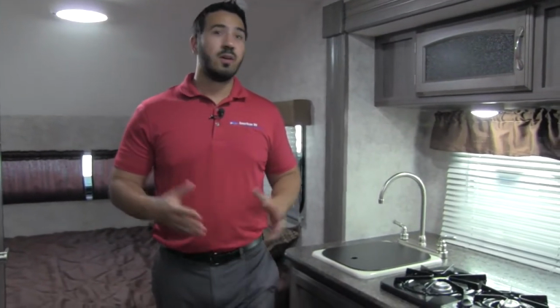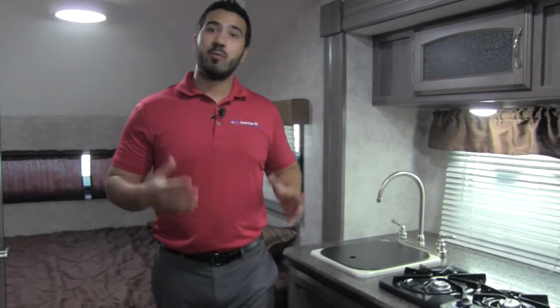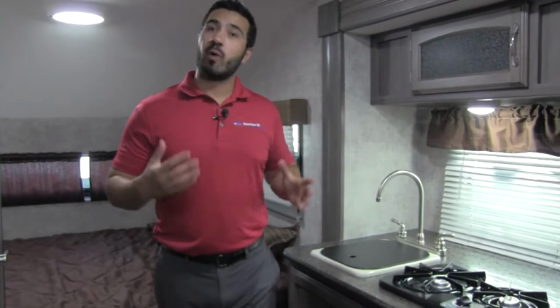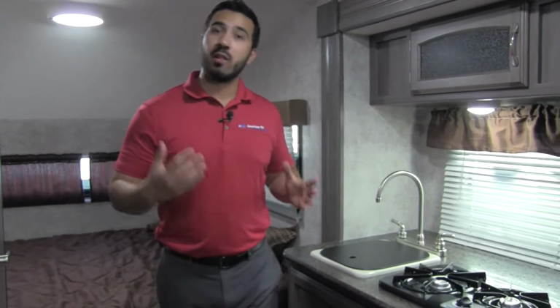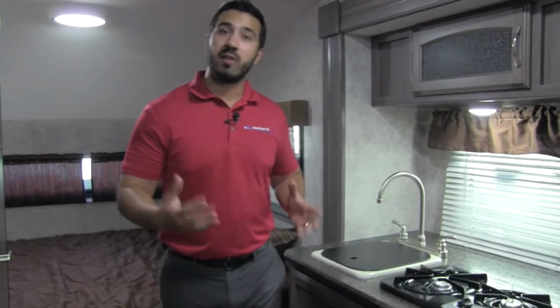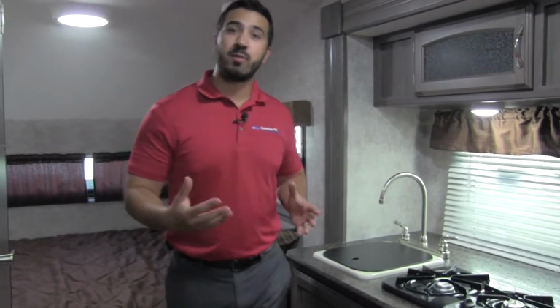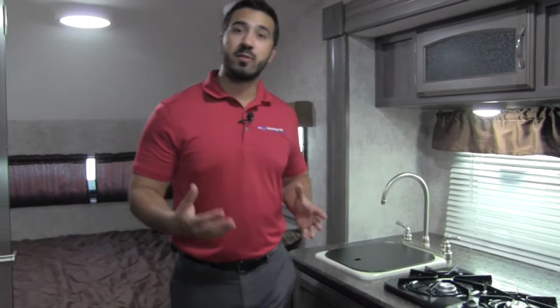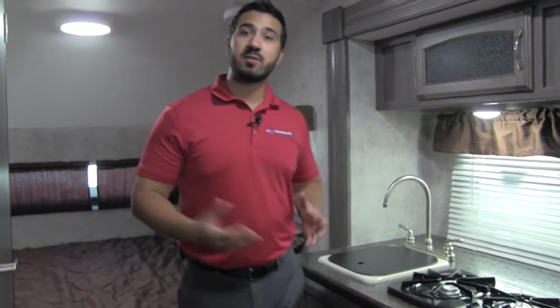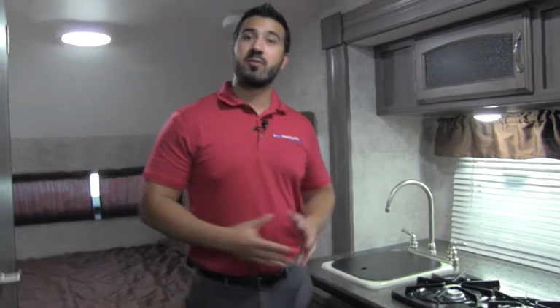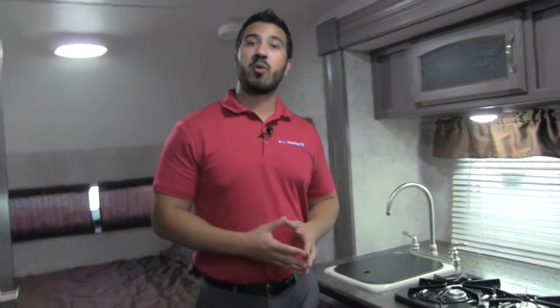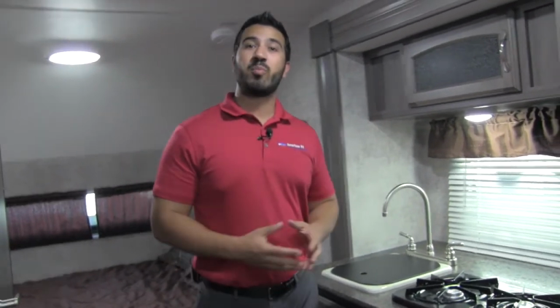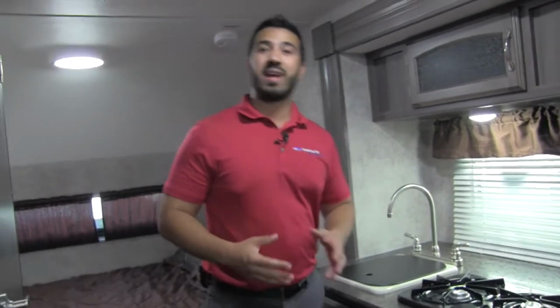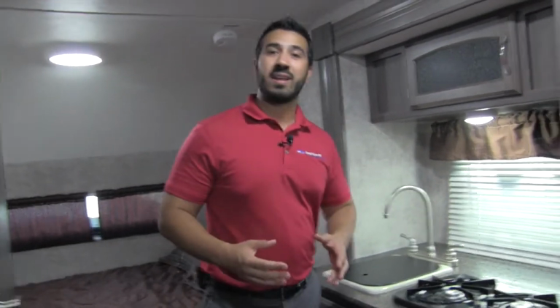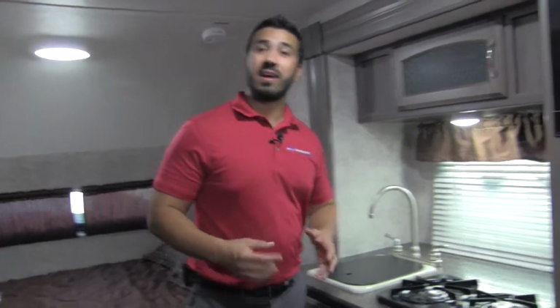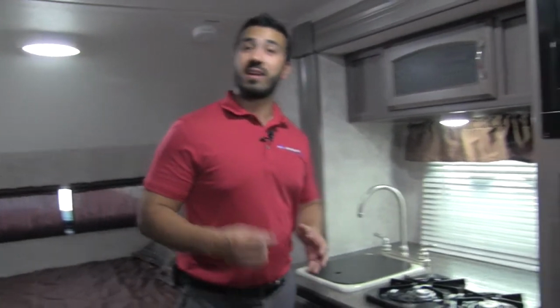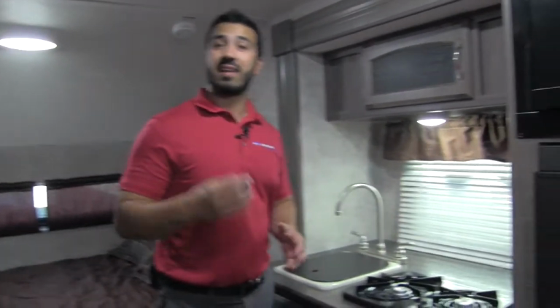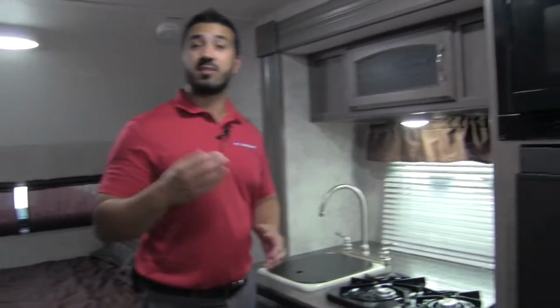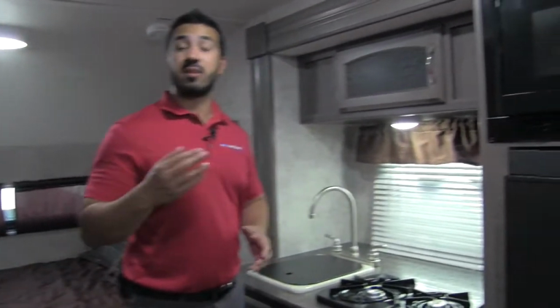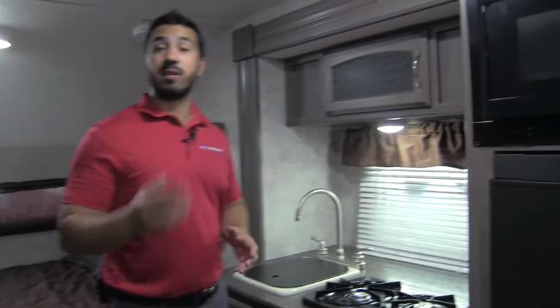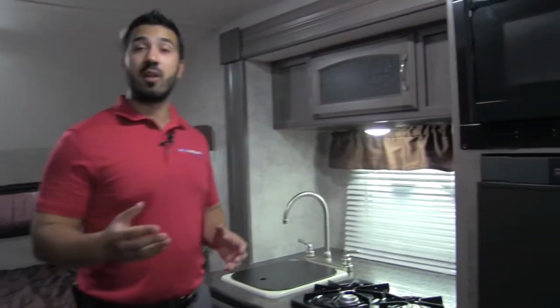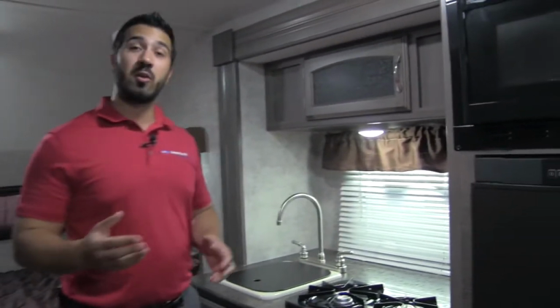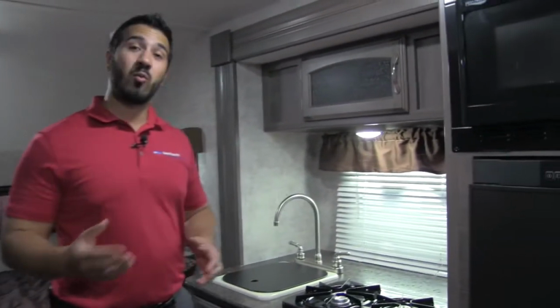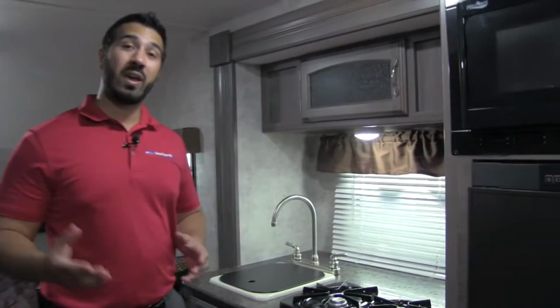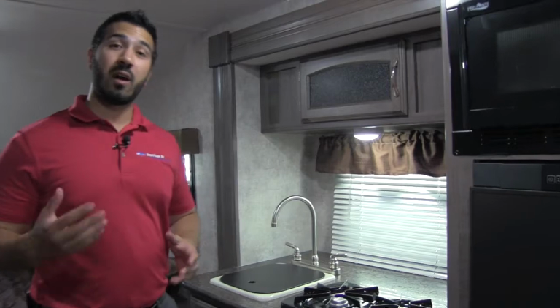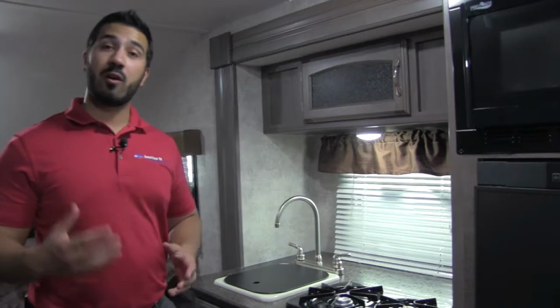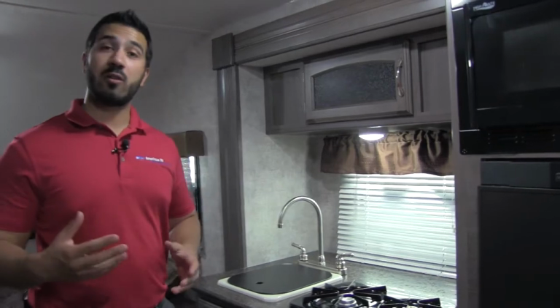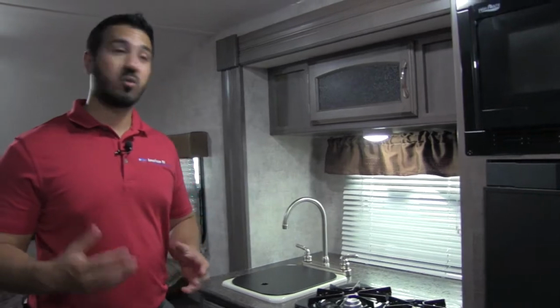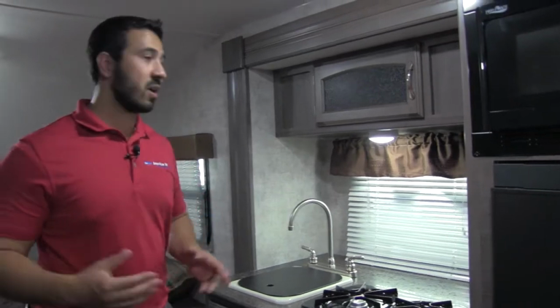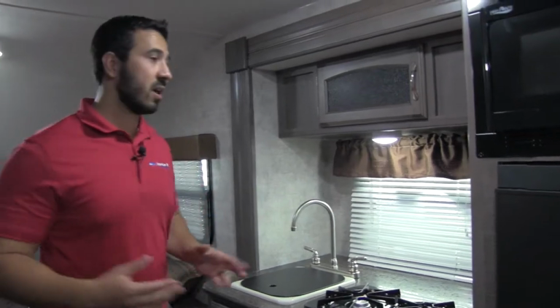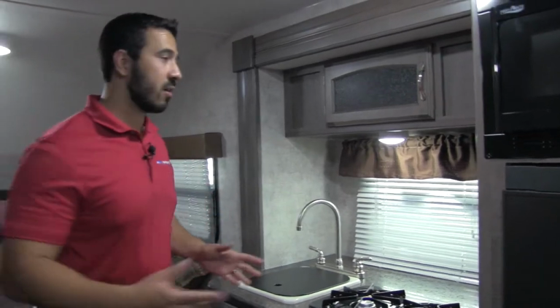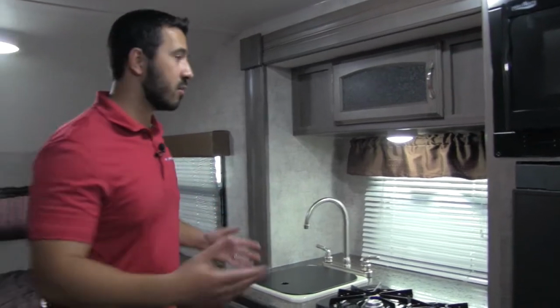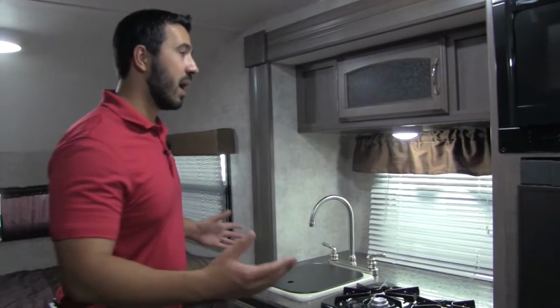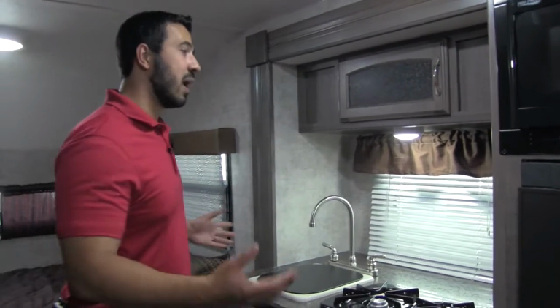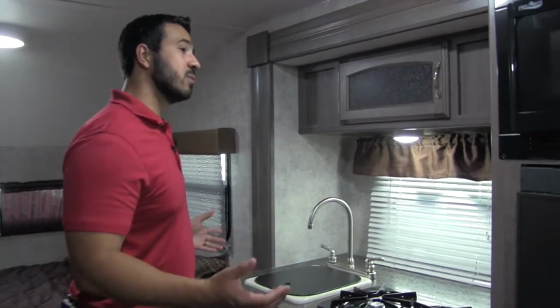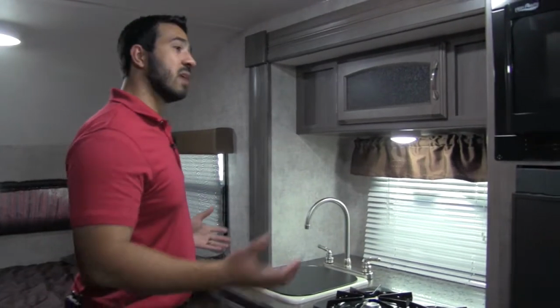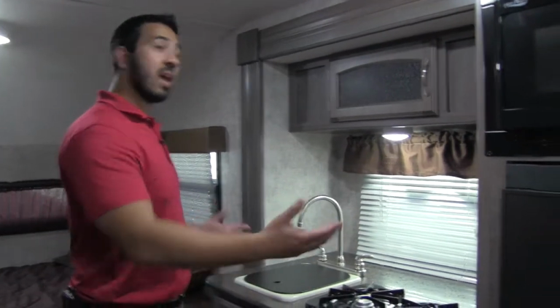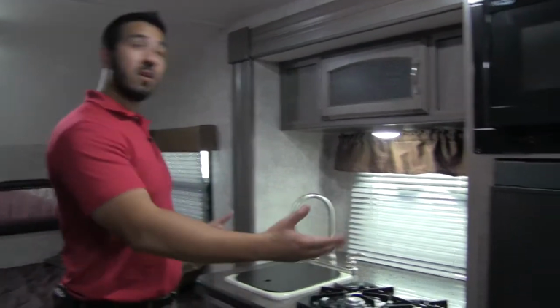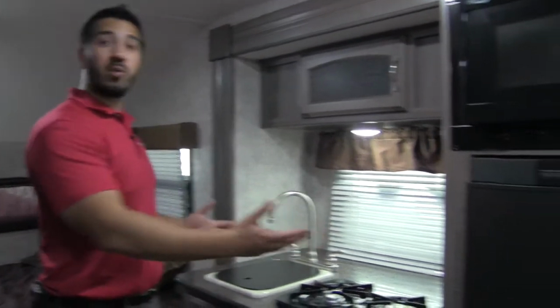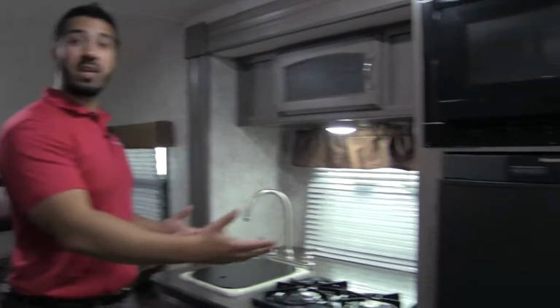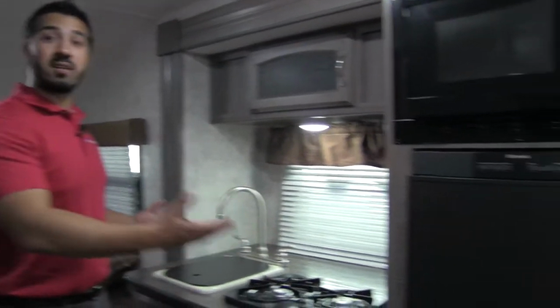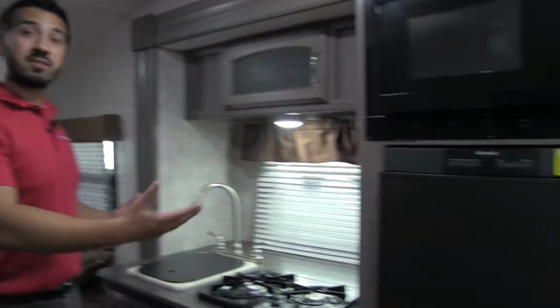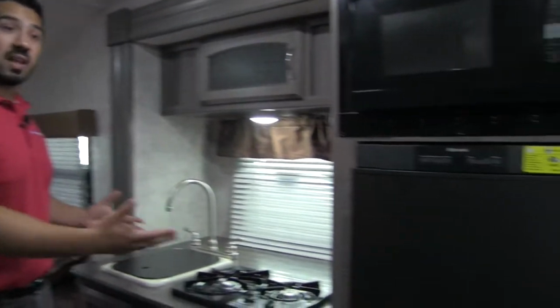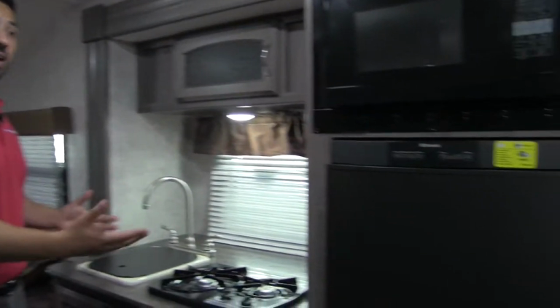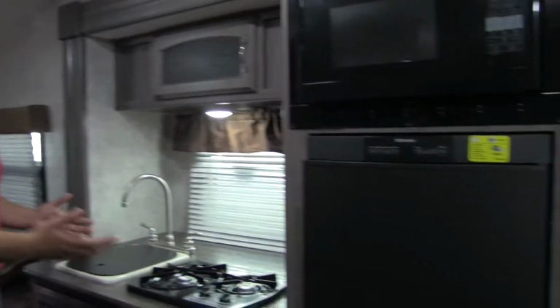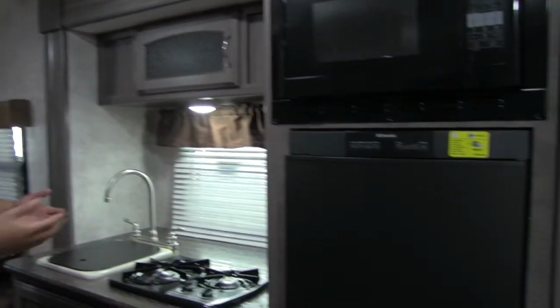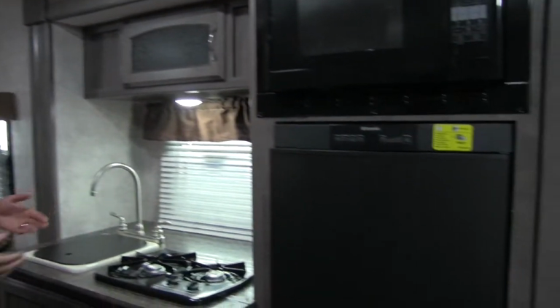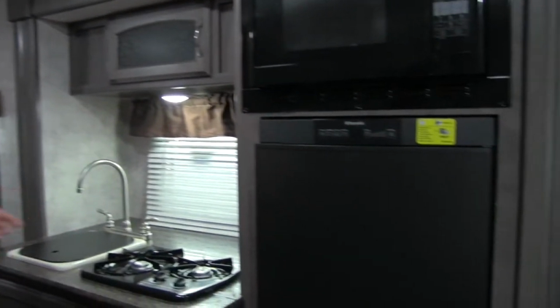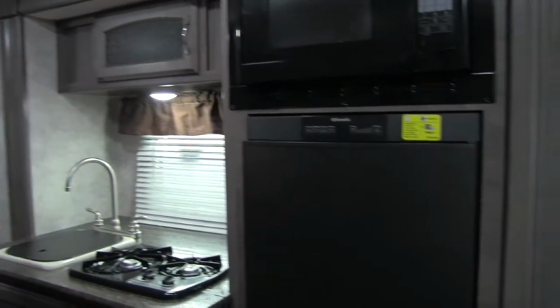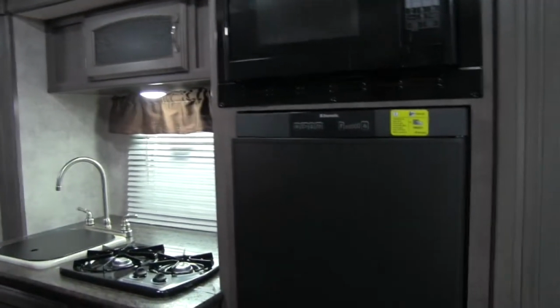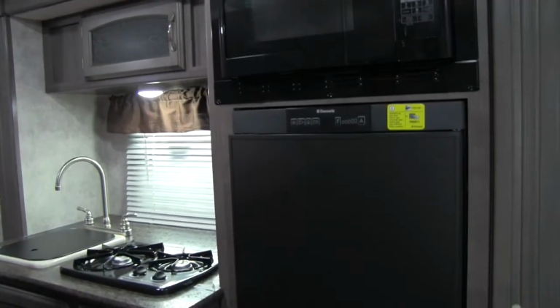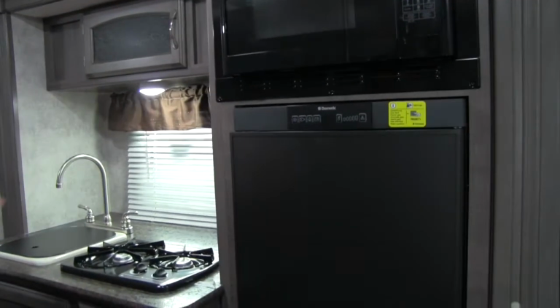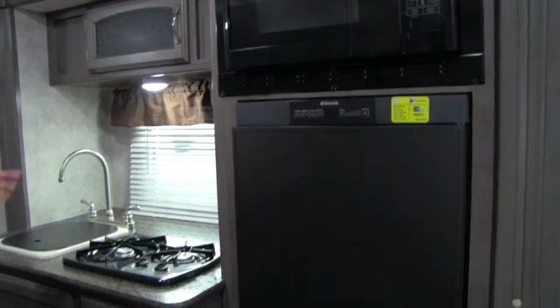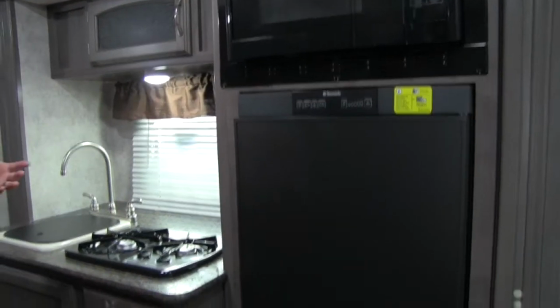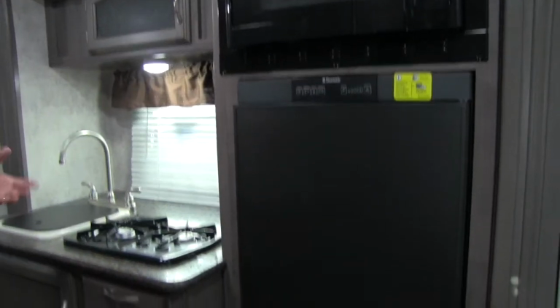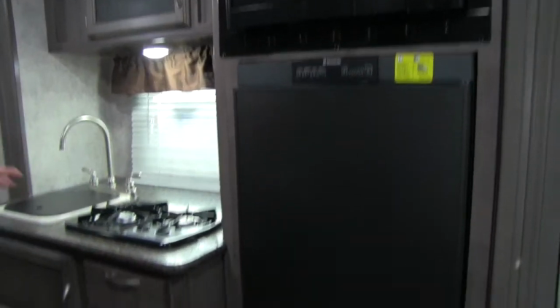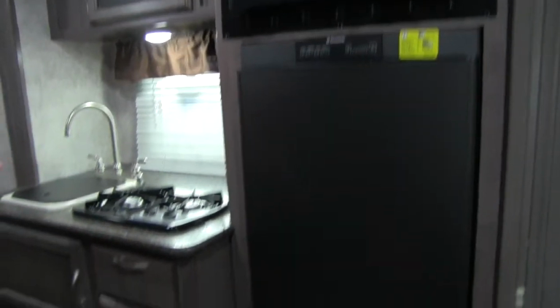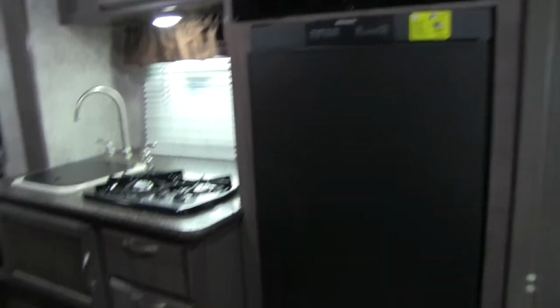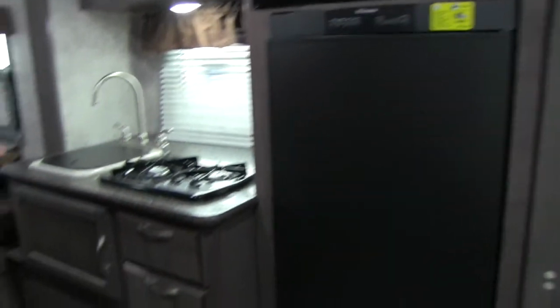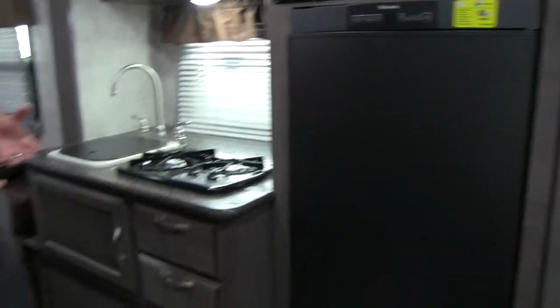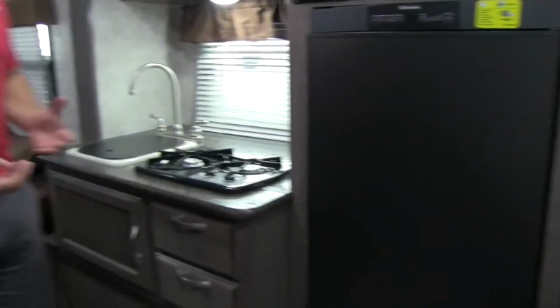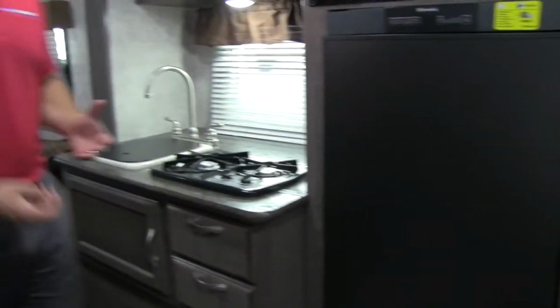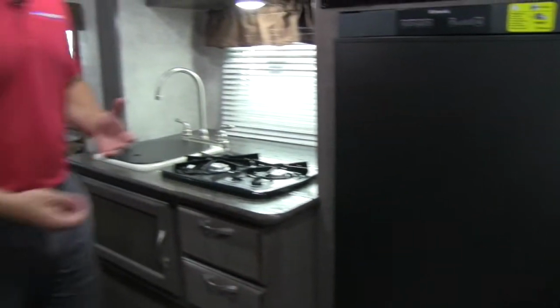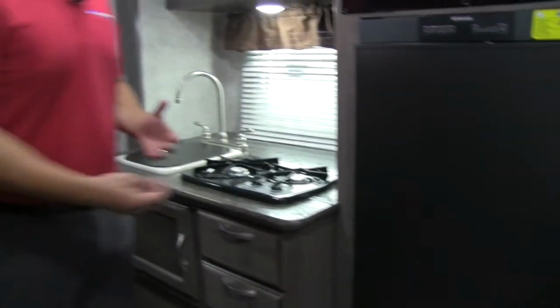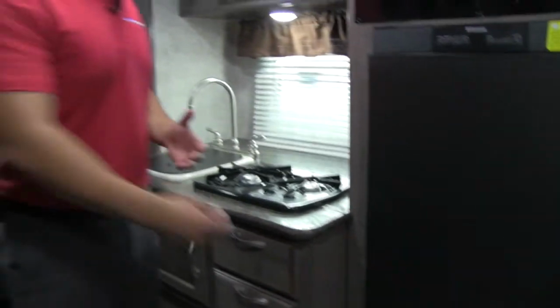What I love about this floor plan — it's going to be lightweight at under 2,800 pounds, and we get a slide-out kitchen, giving you a lot of extra room.